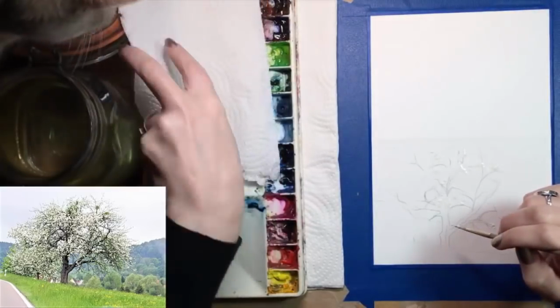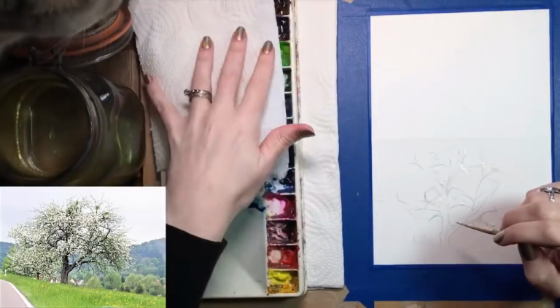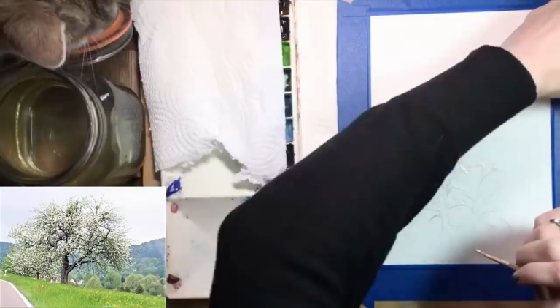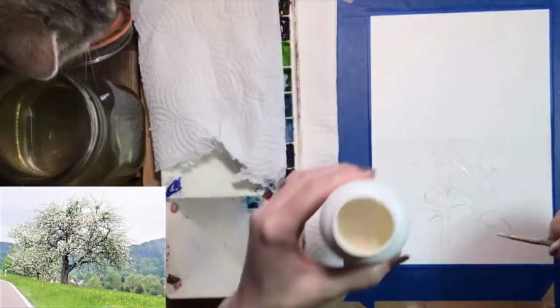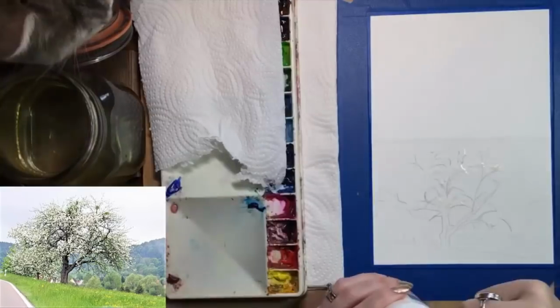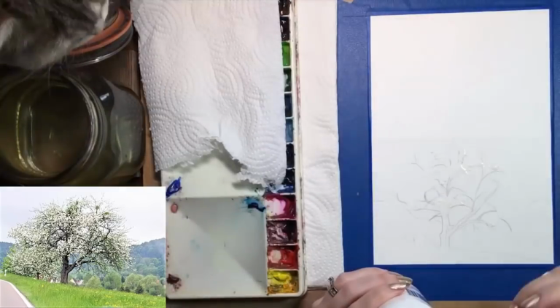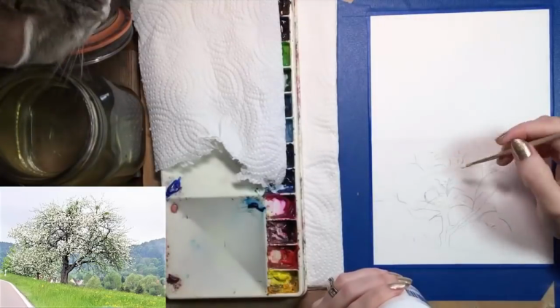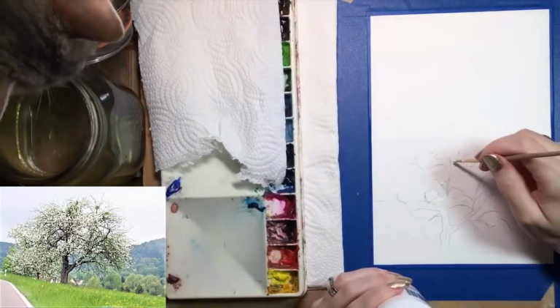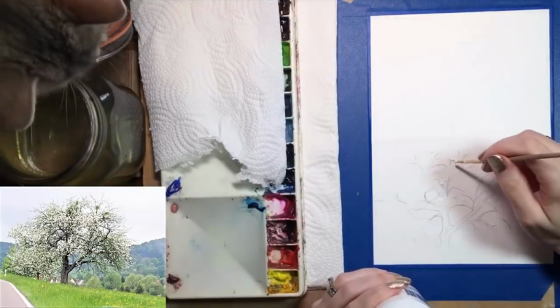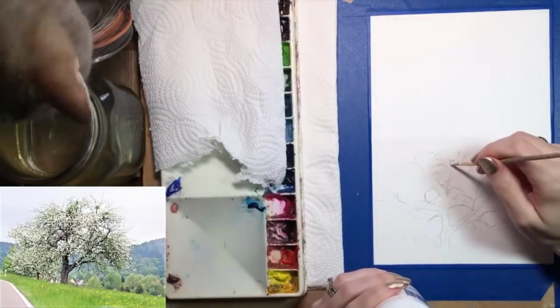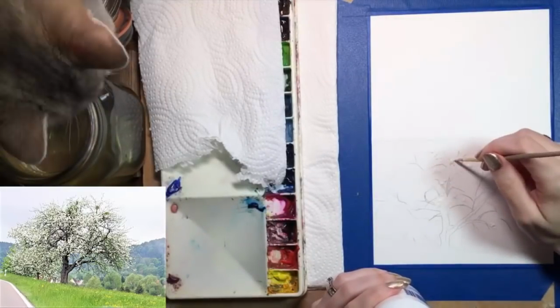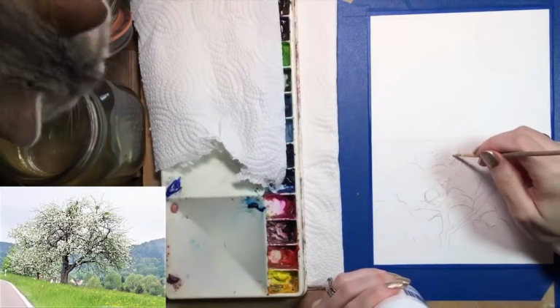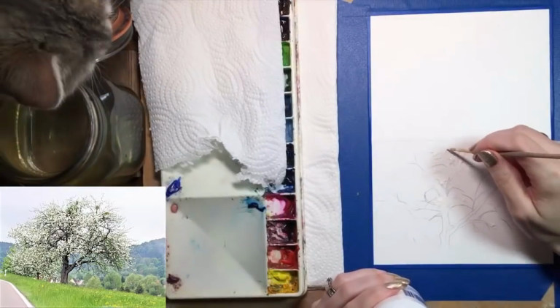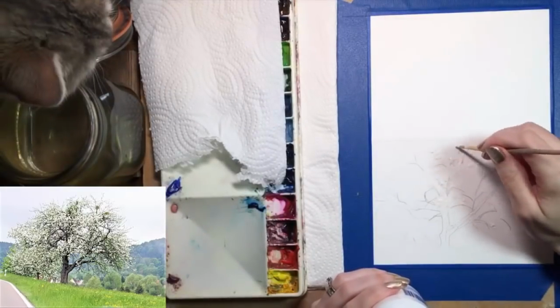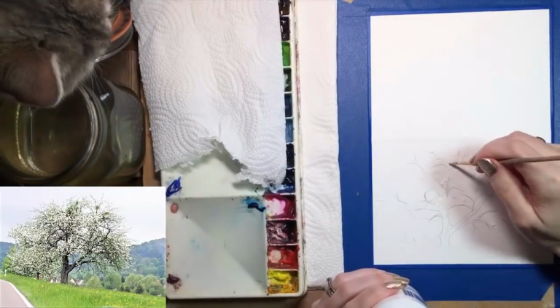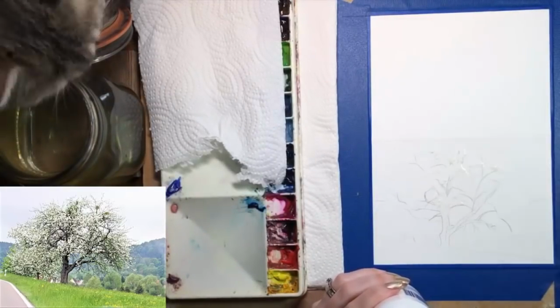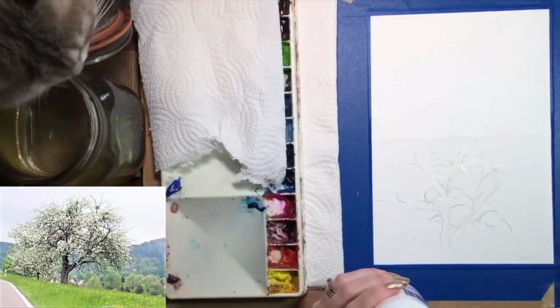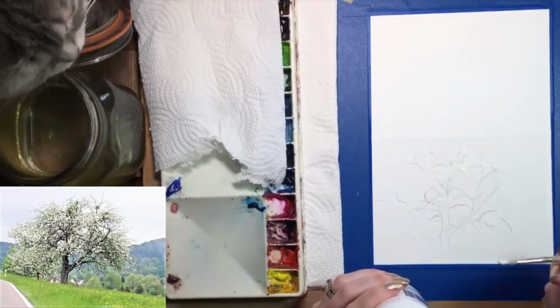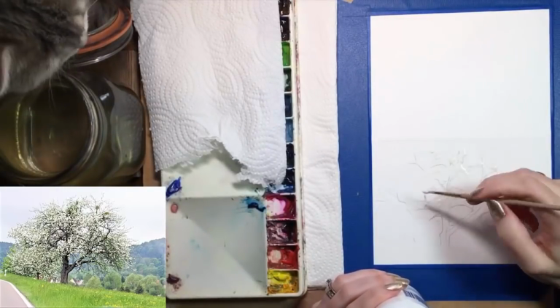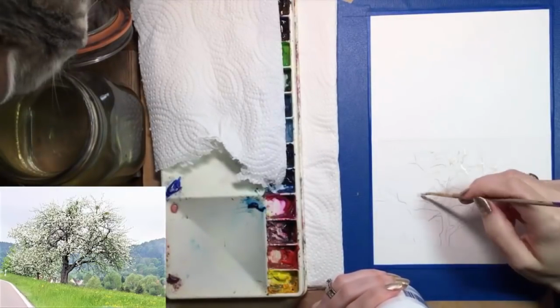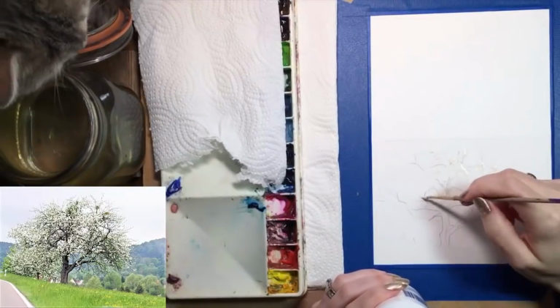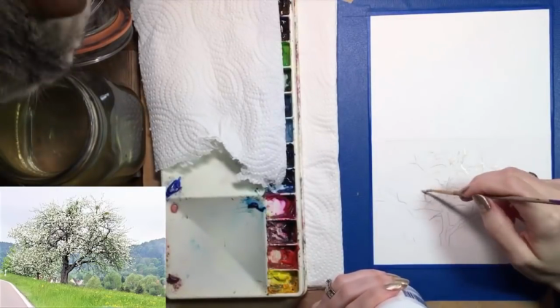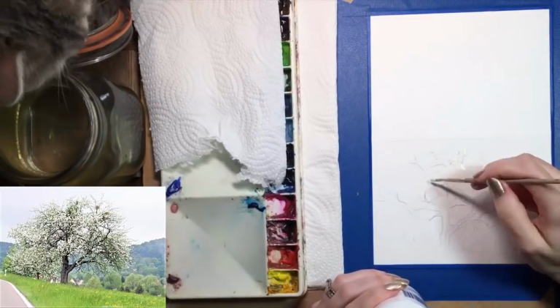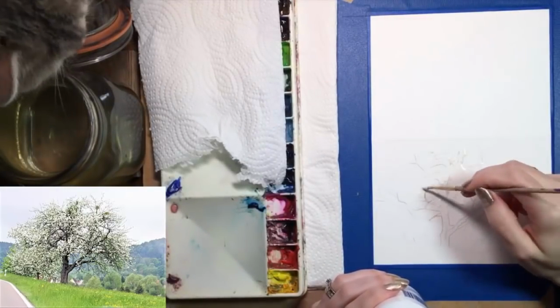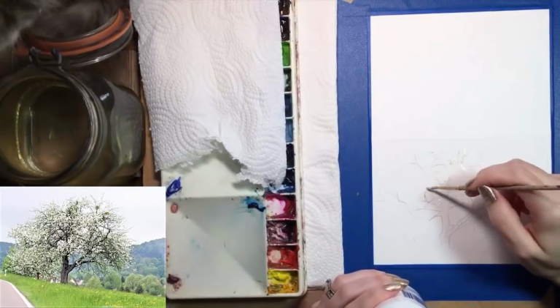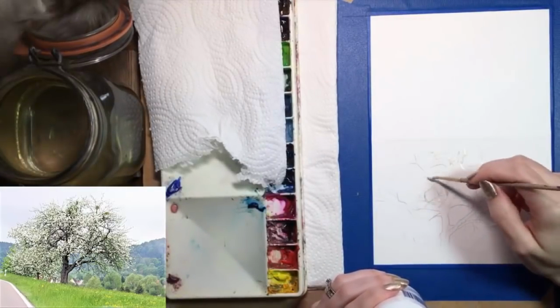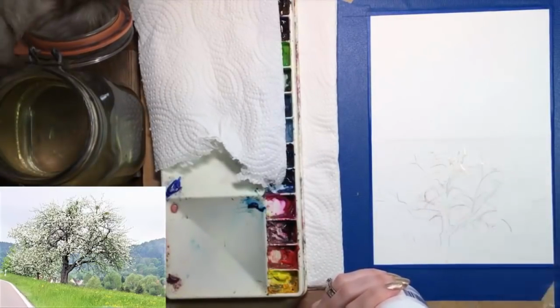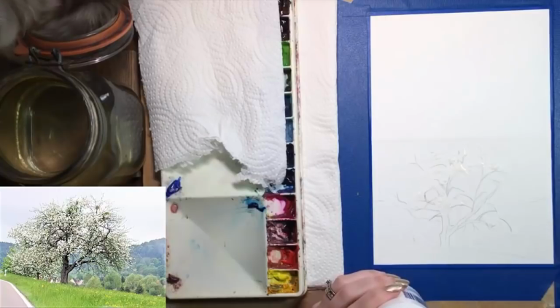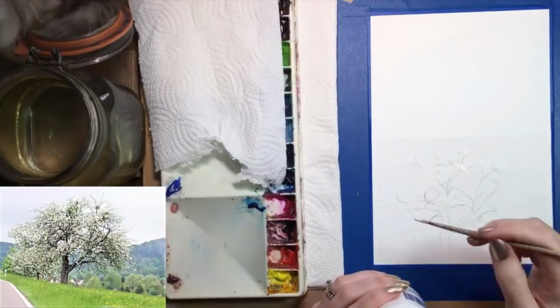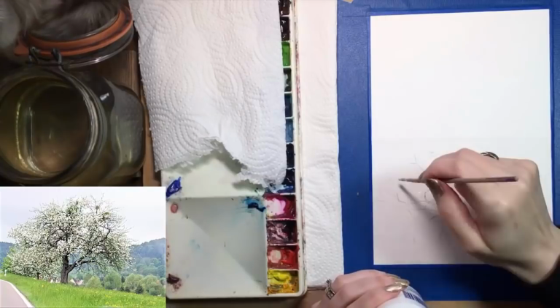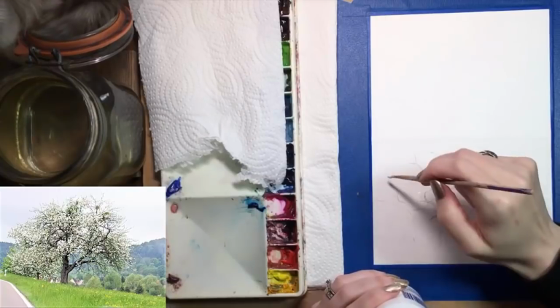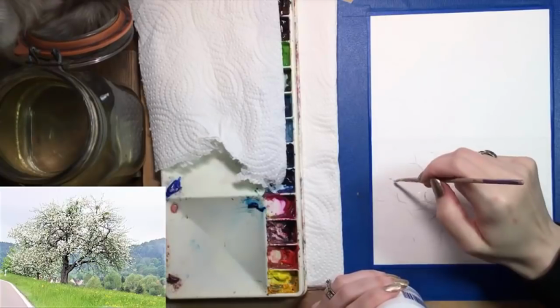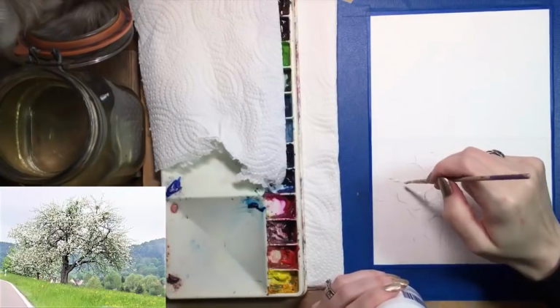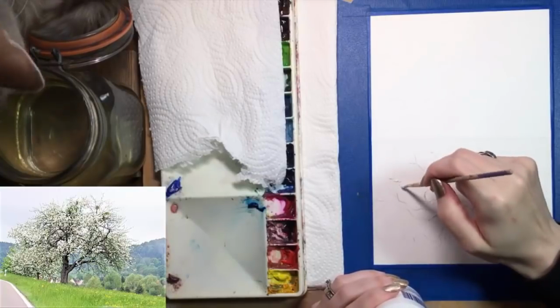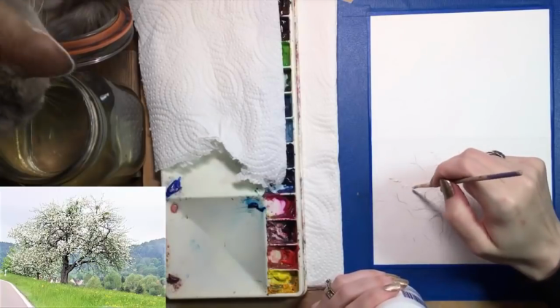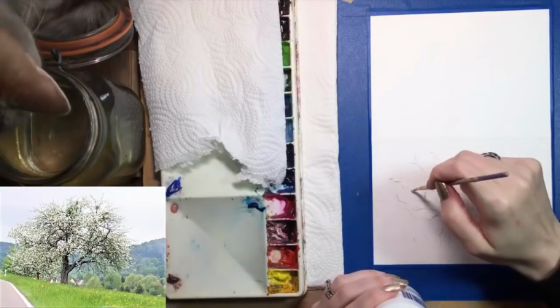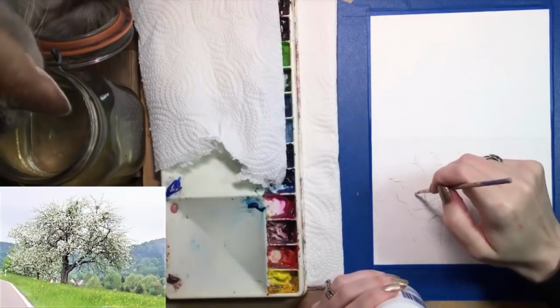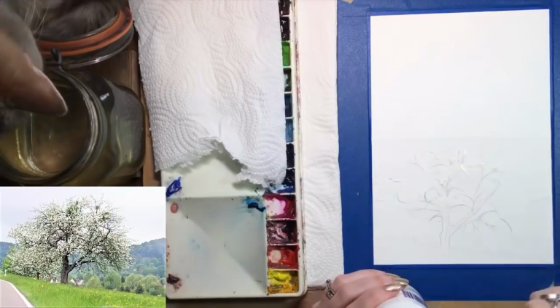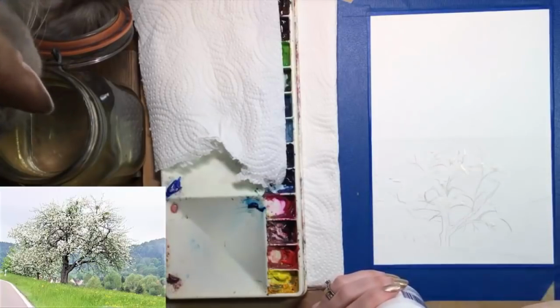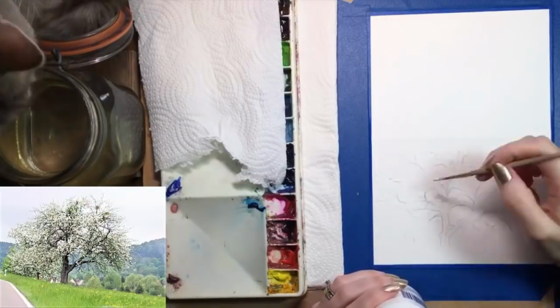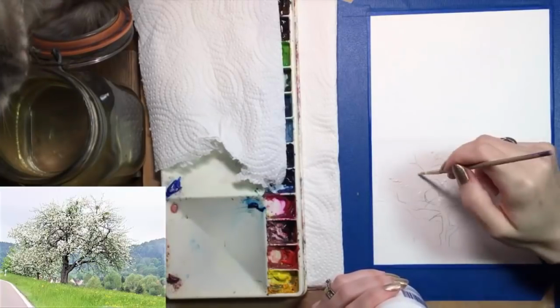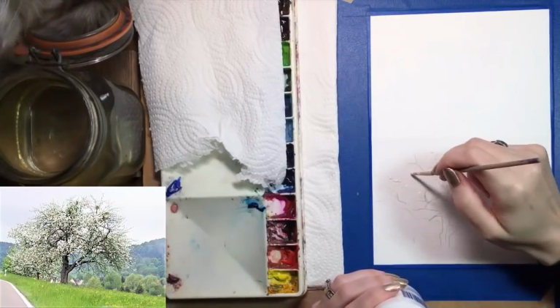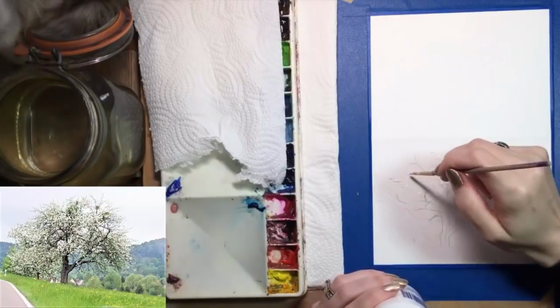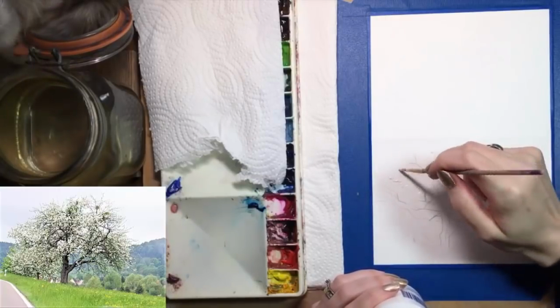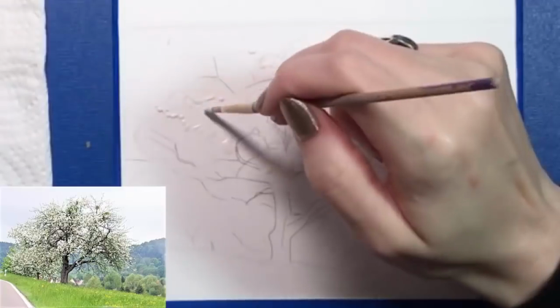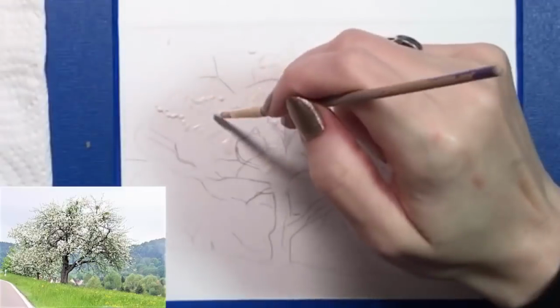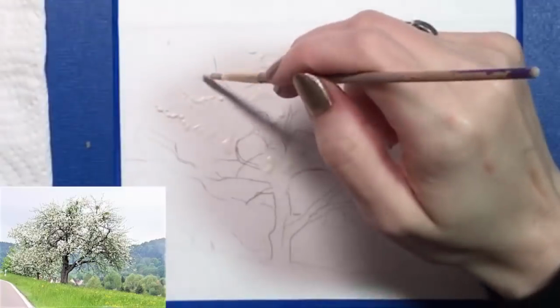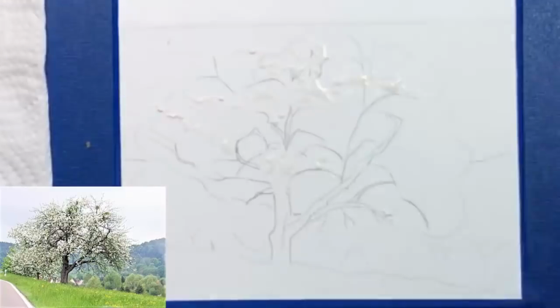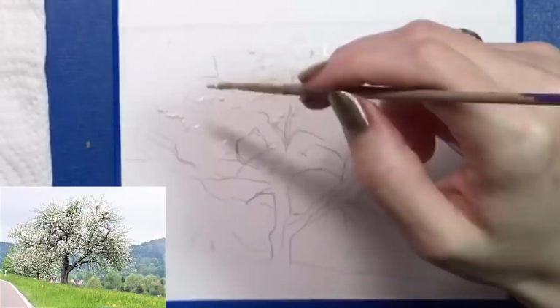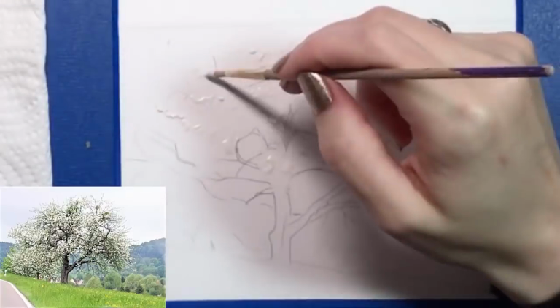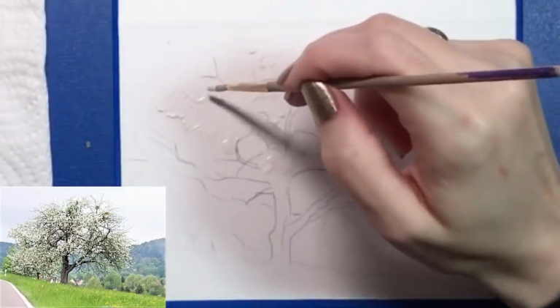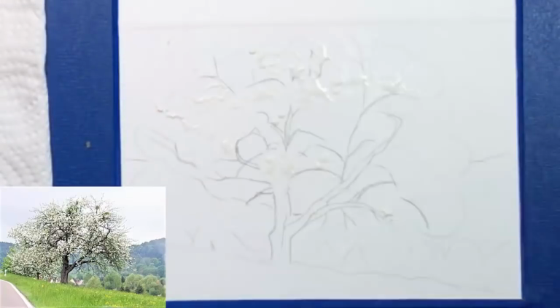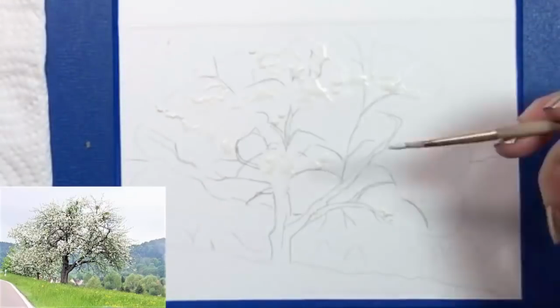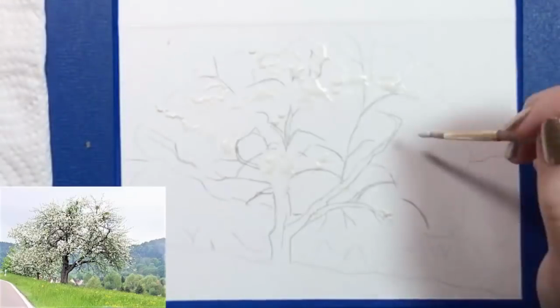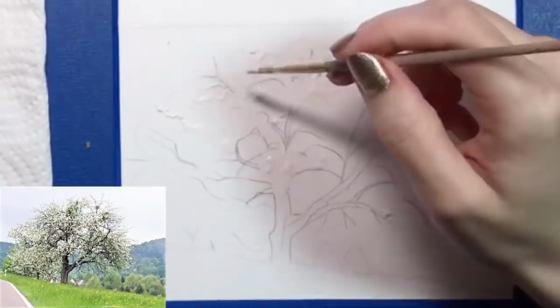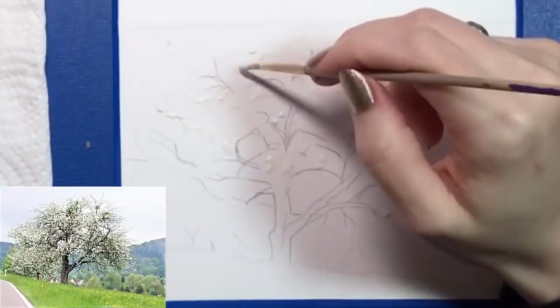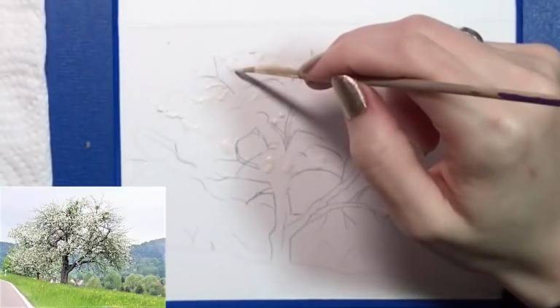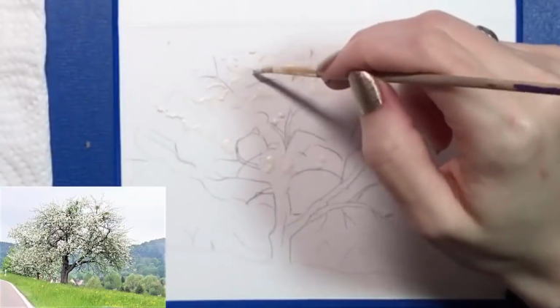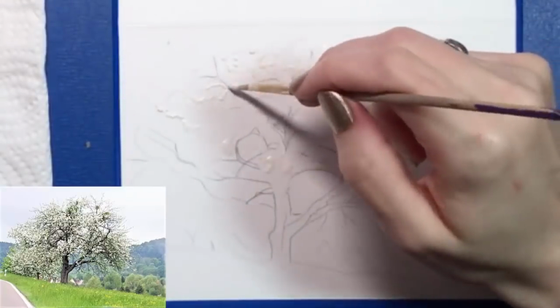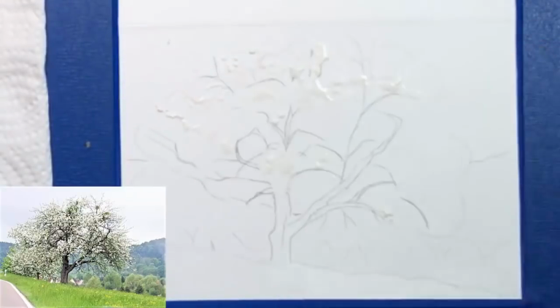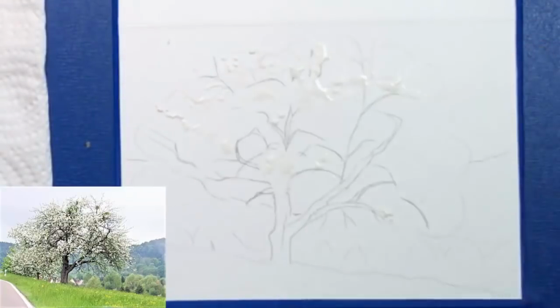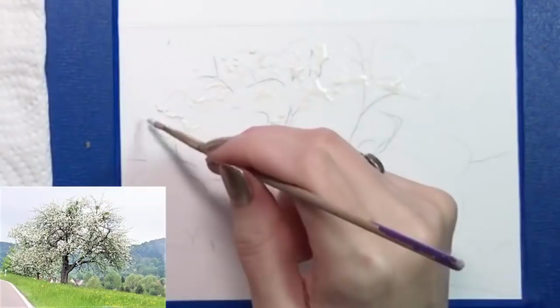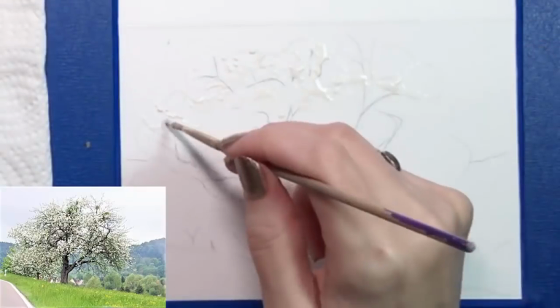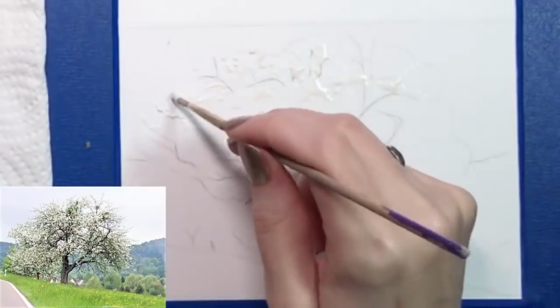Sometimes my kitten likes to watch me paint, and you might see her head in the videos from time to time. Her name is Pooj, and she is my little queen.